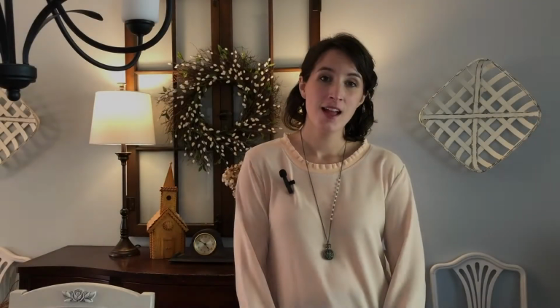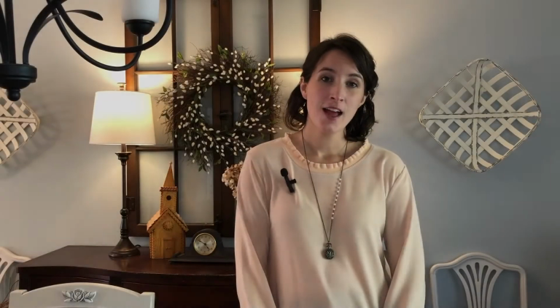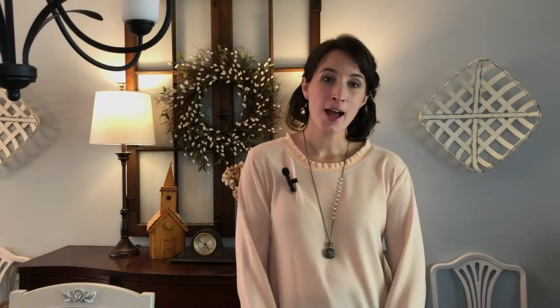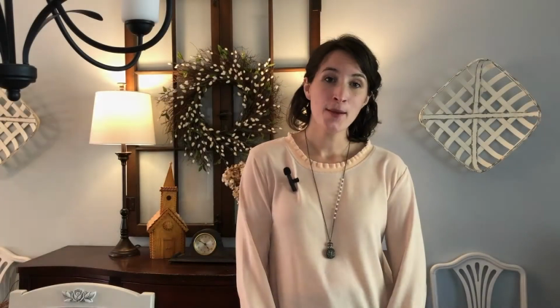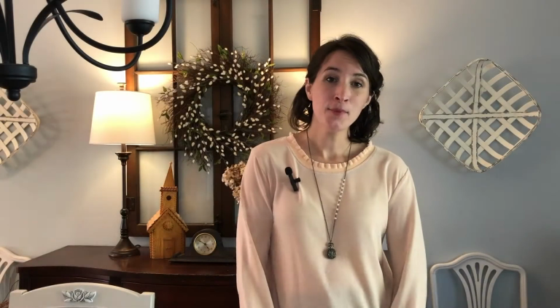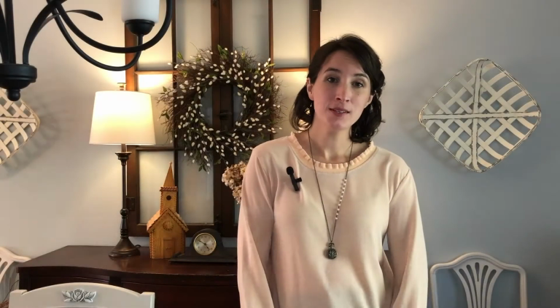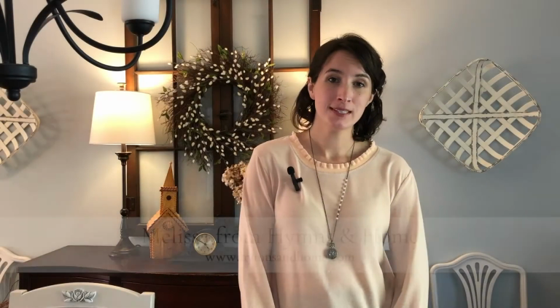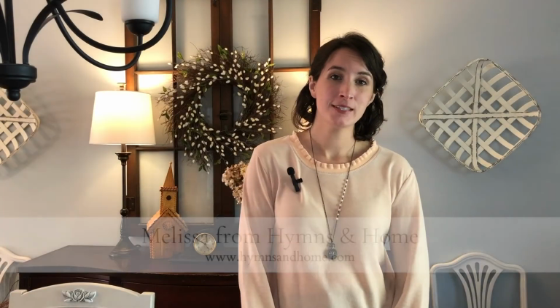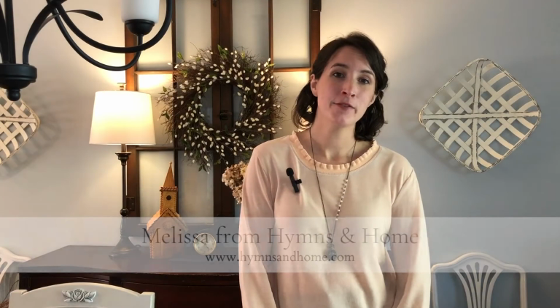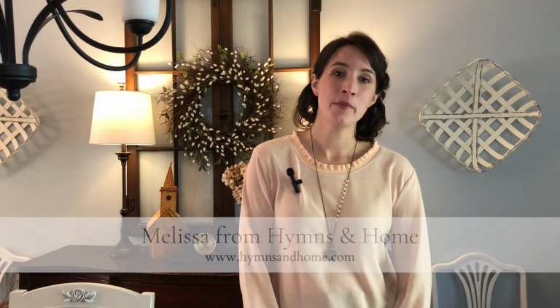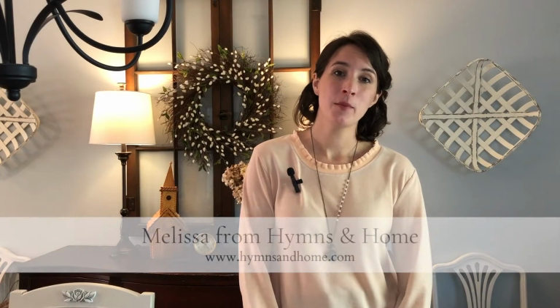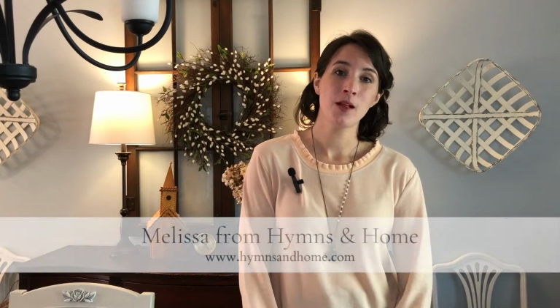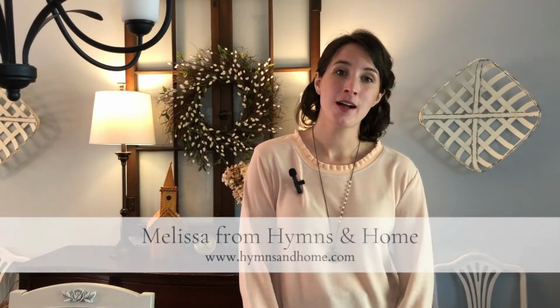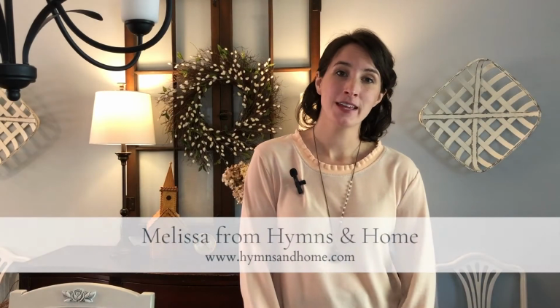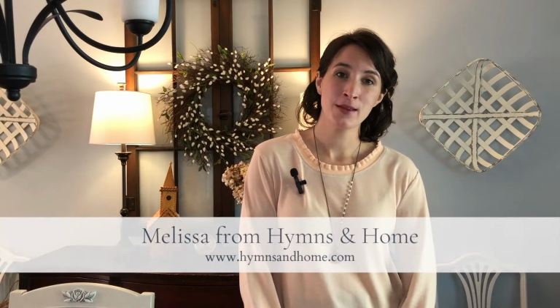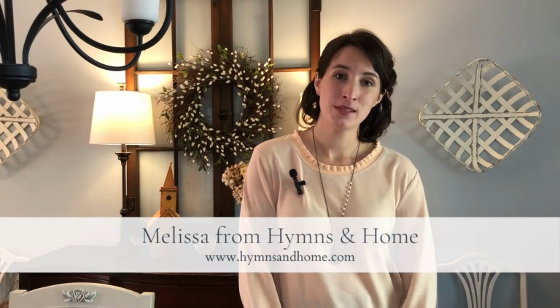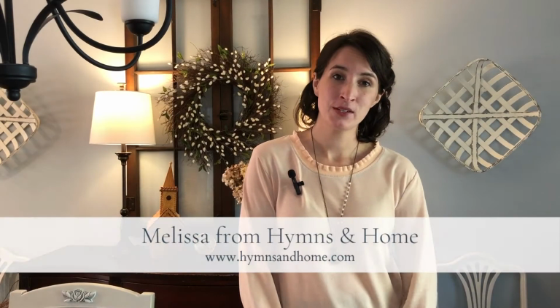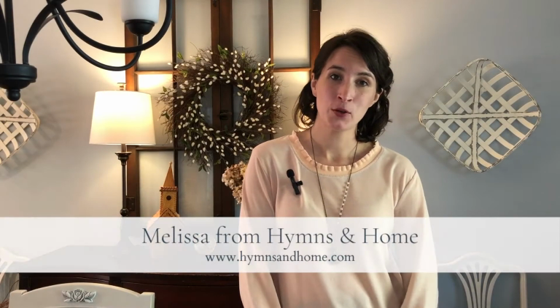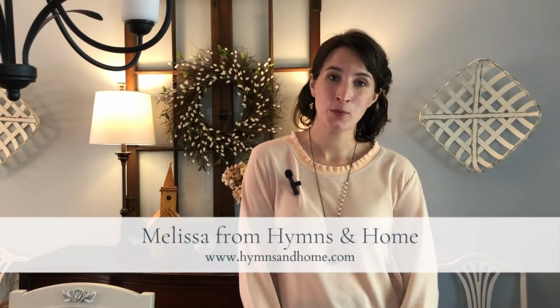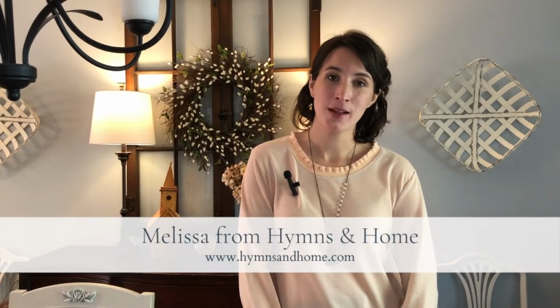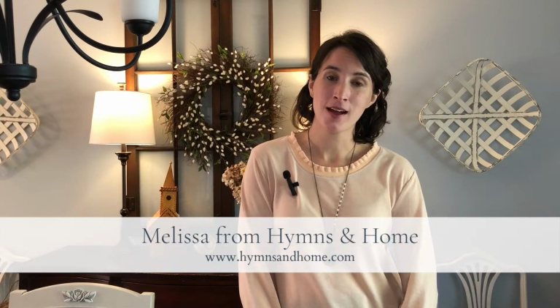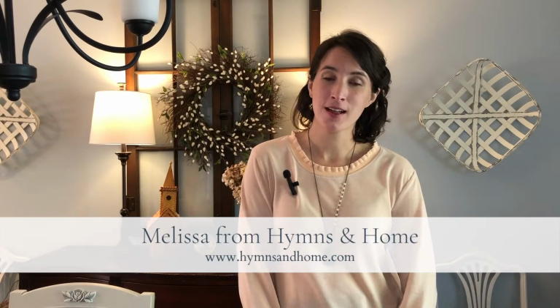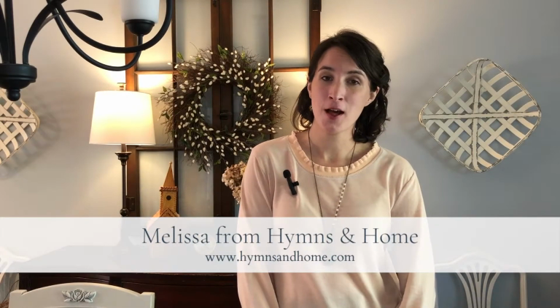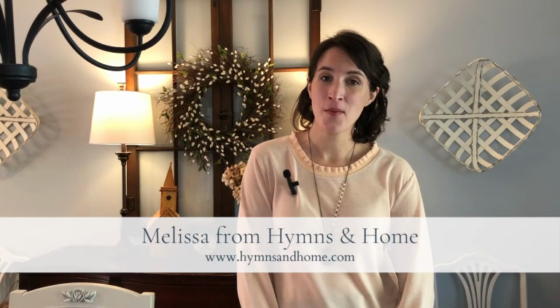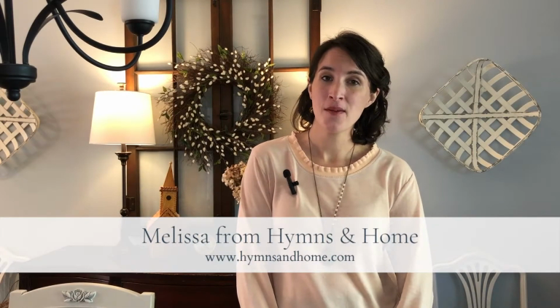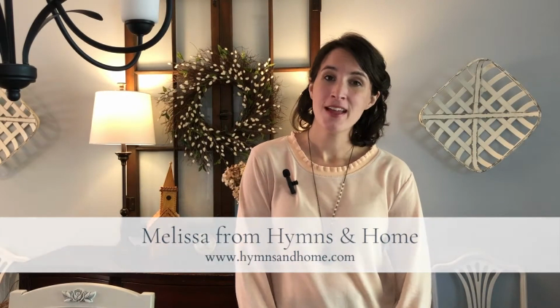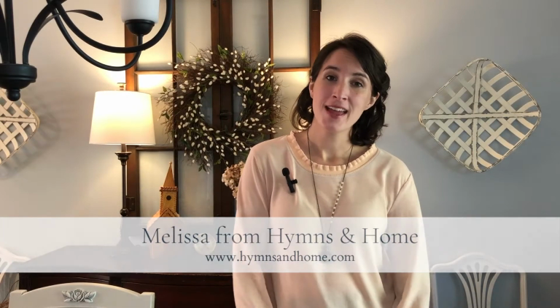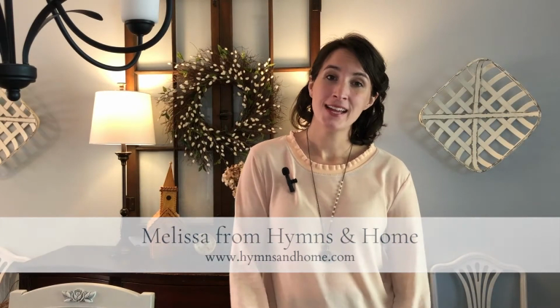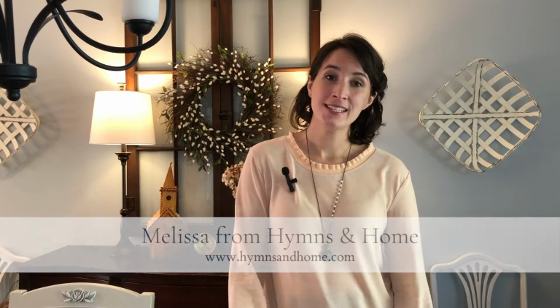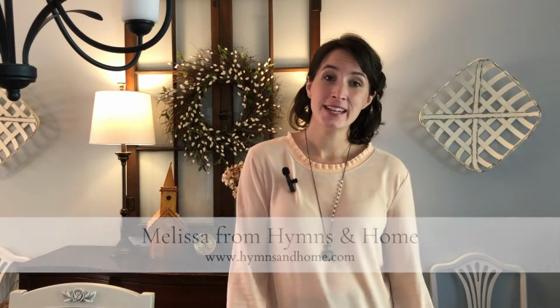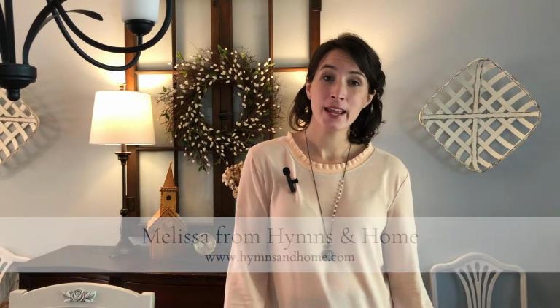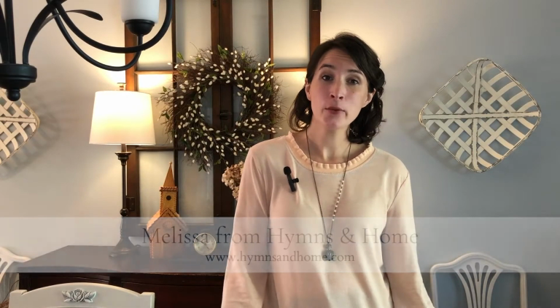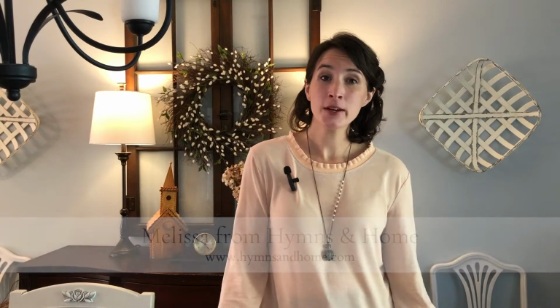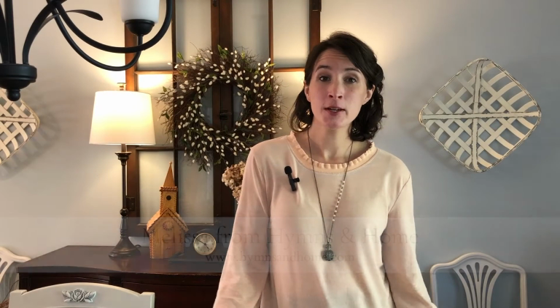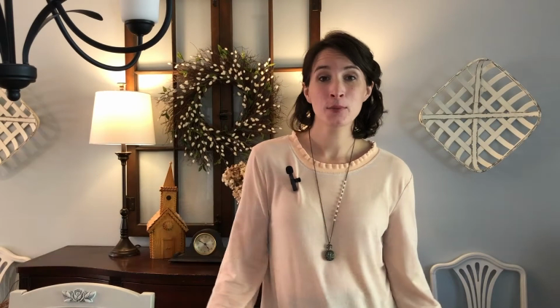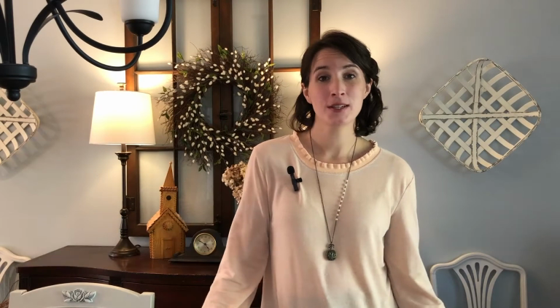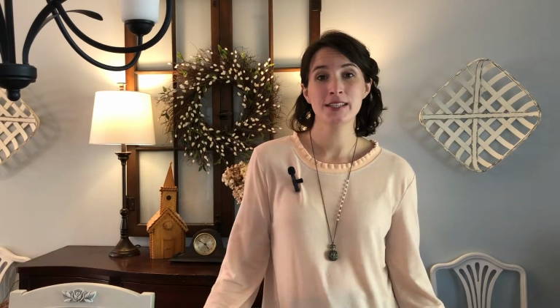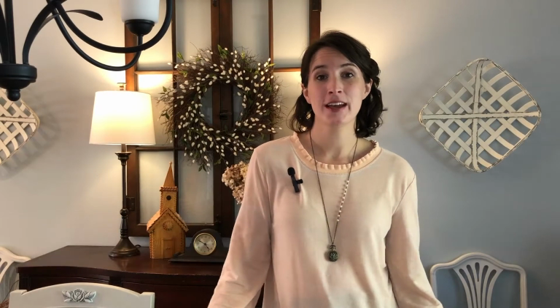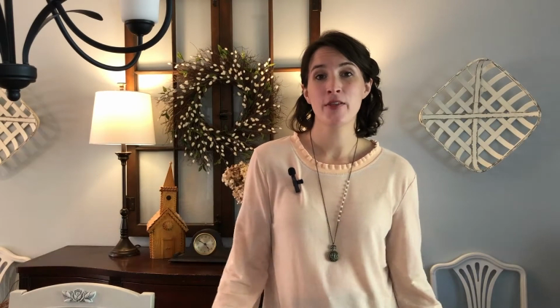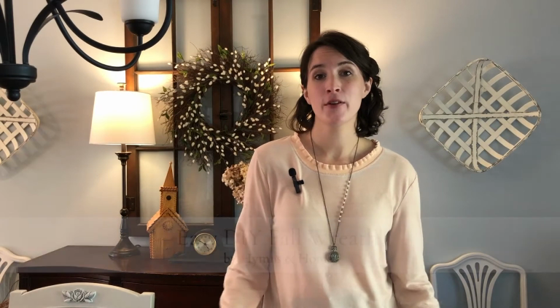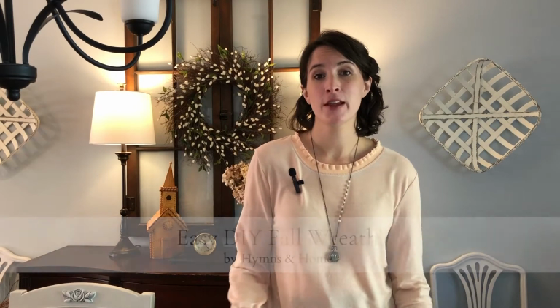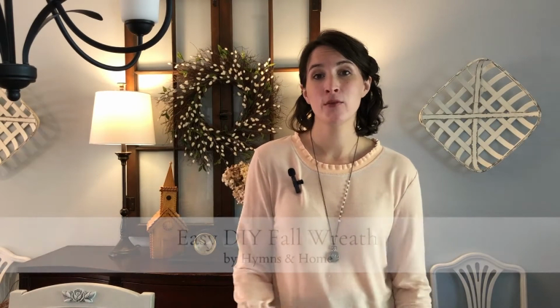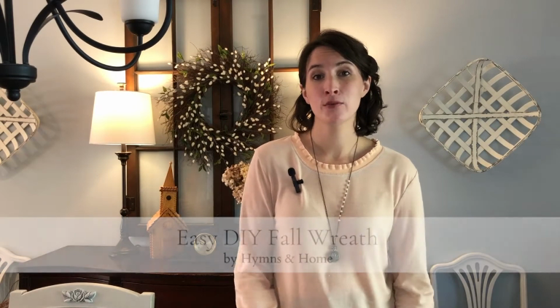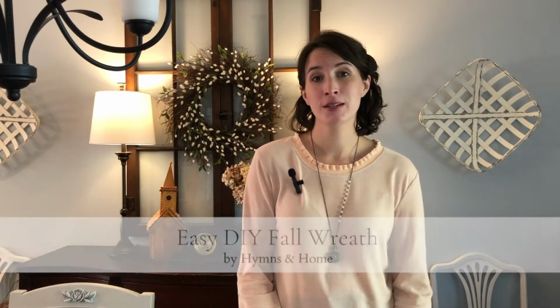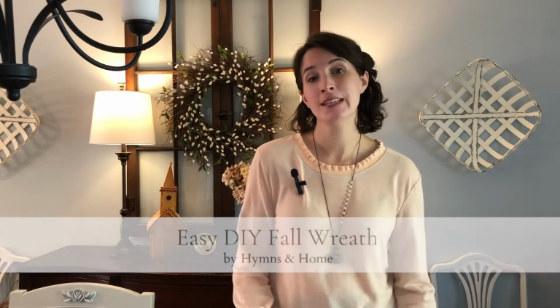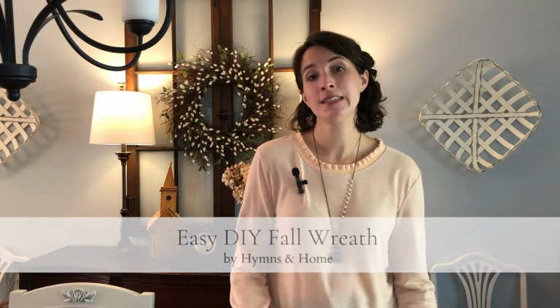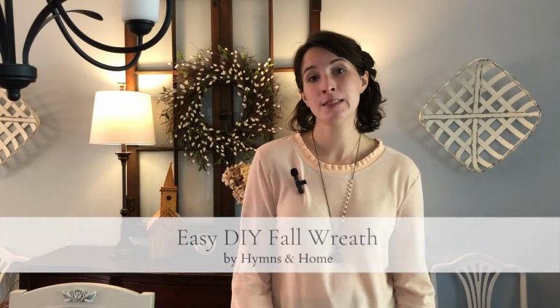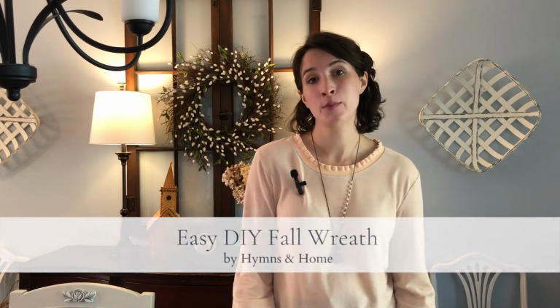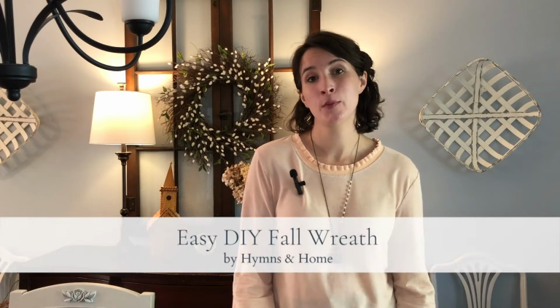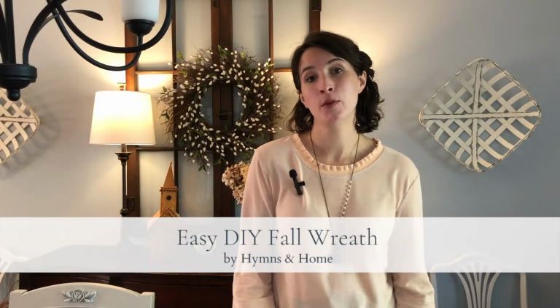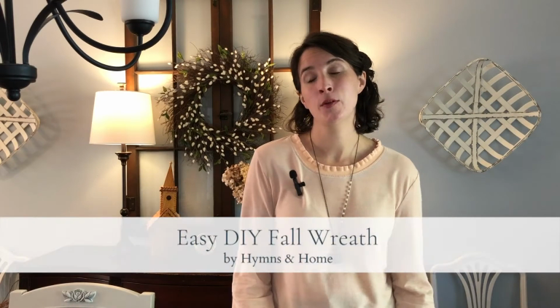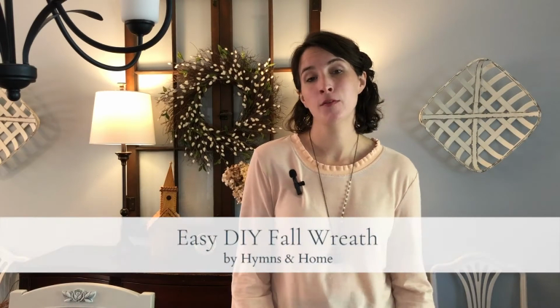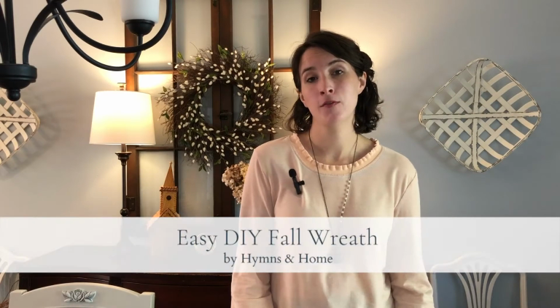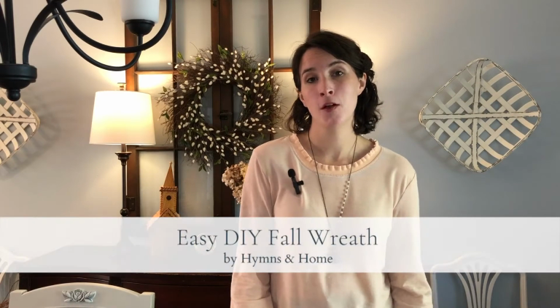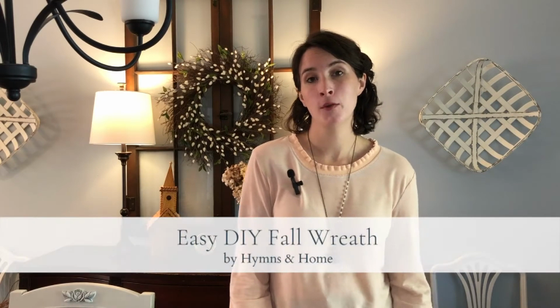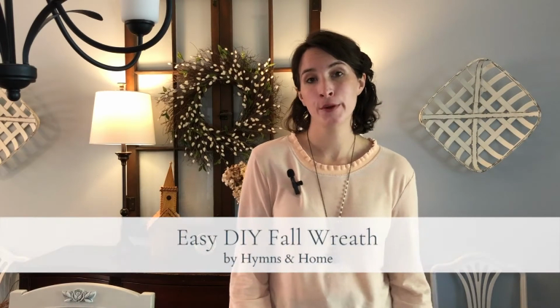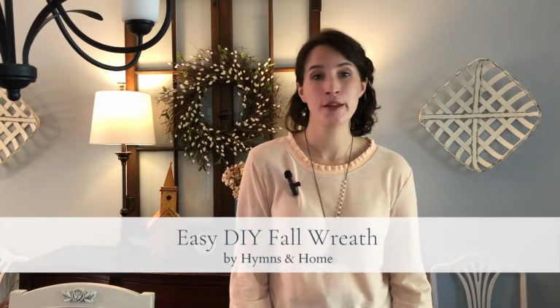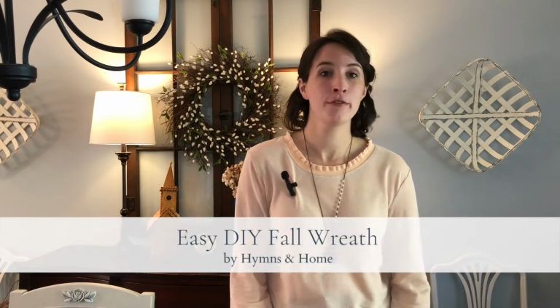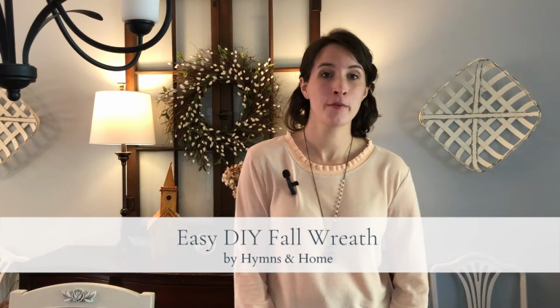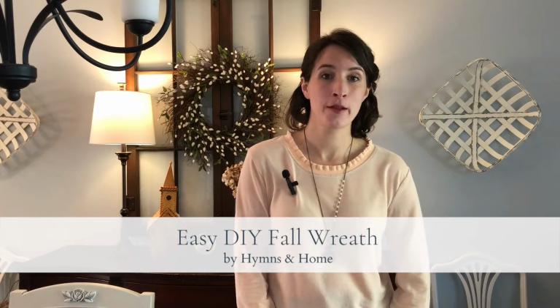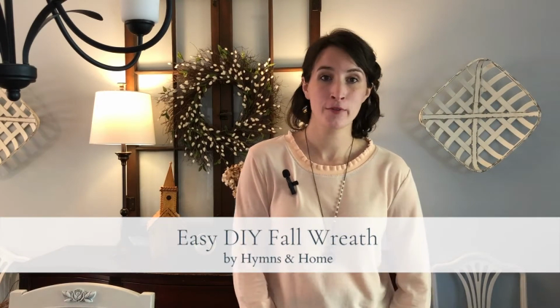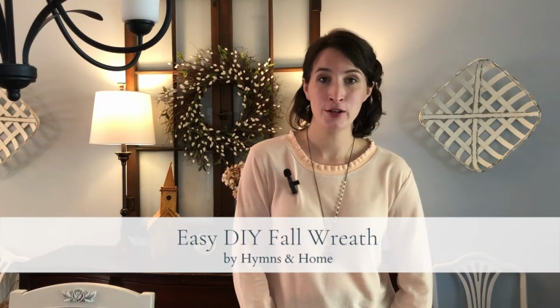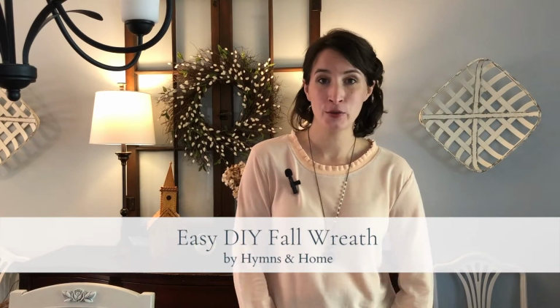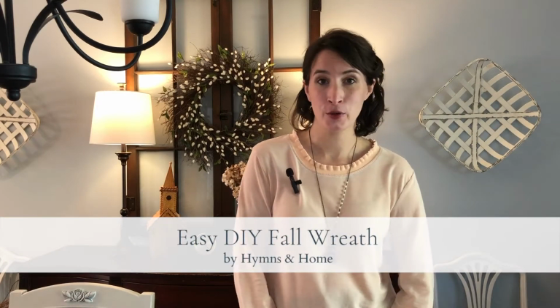I'm Melissa from the blog Hymnsandhome.com and today we're going to put together a really simple fall wreath for my front door.